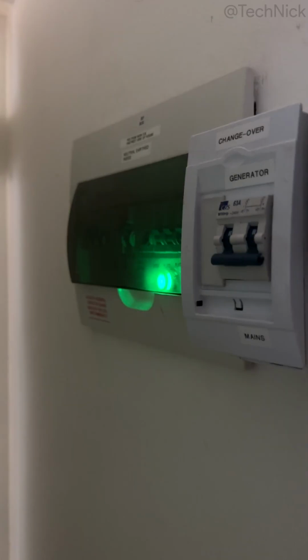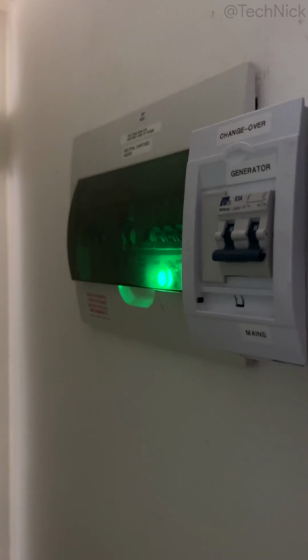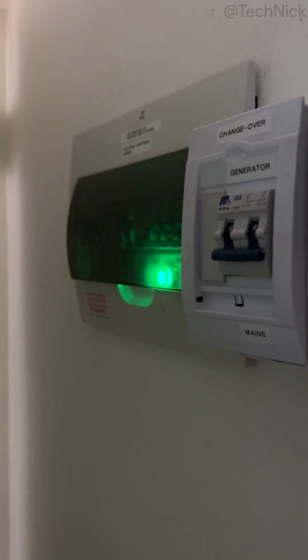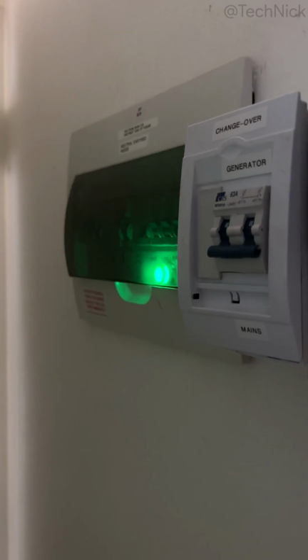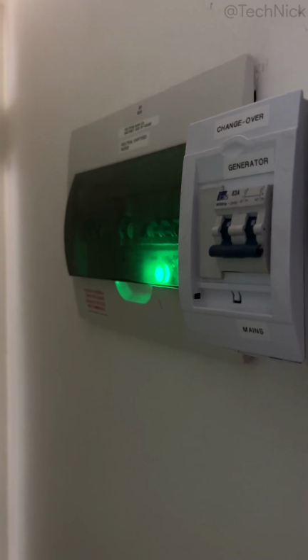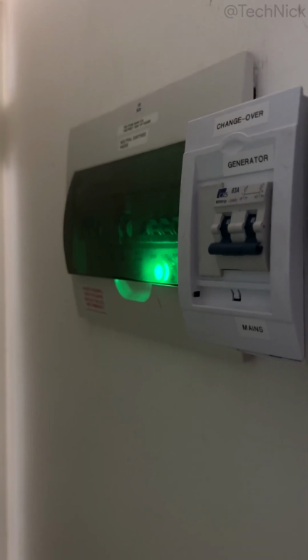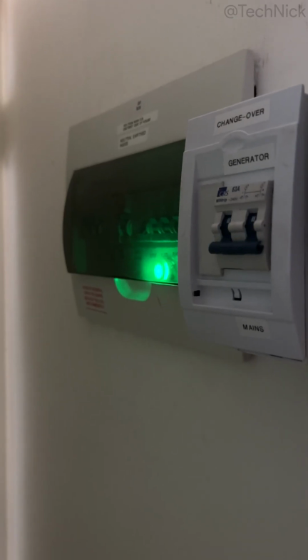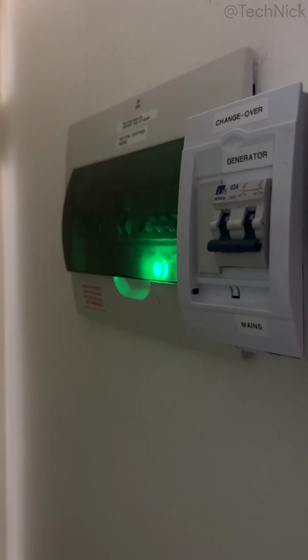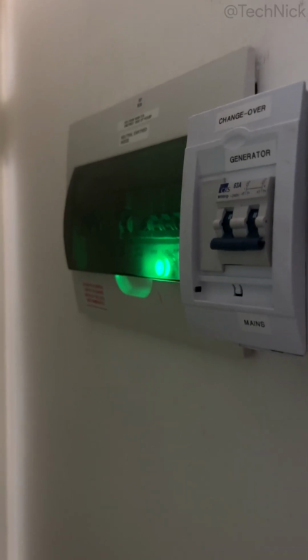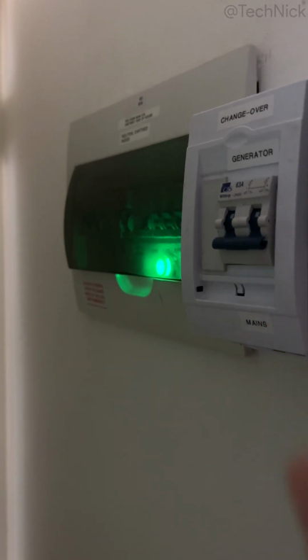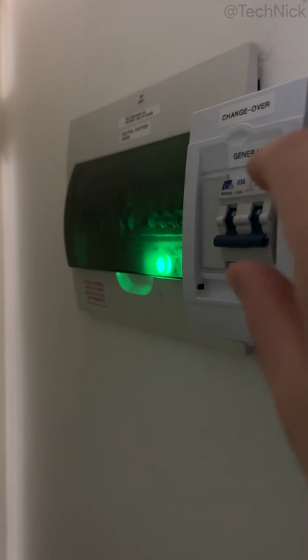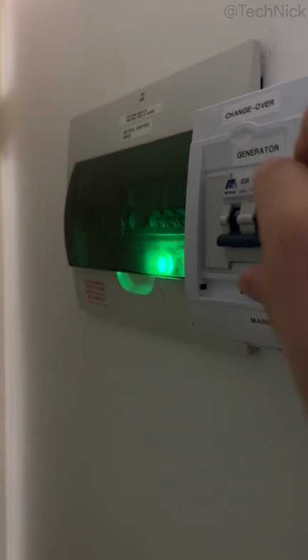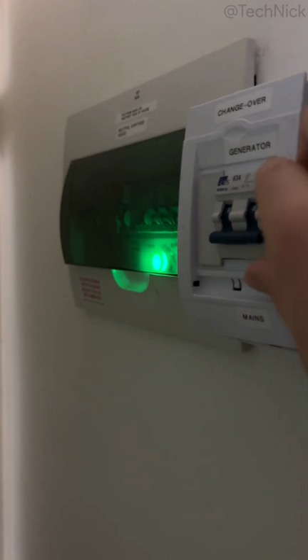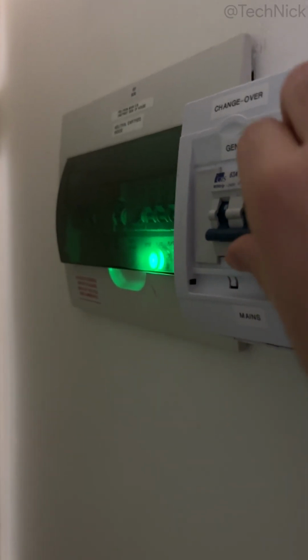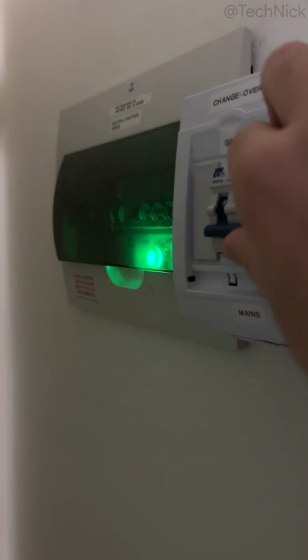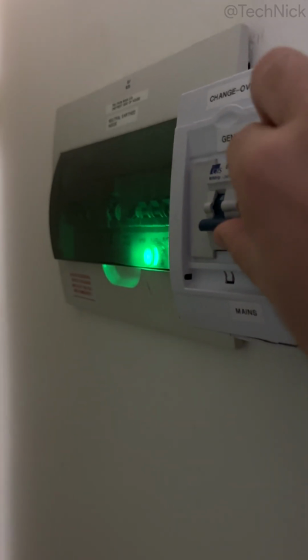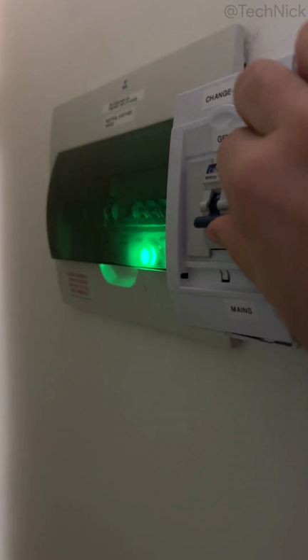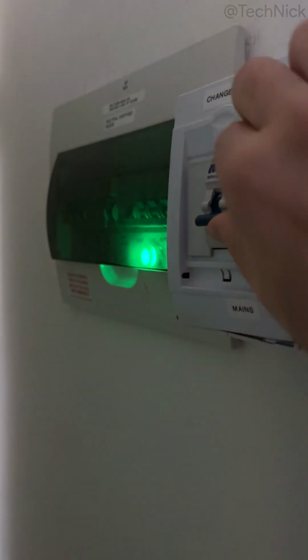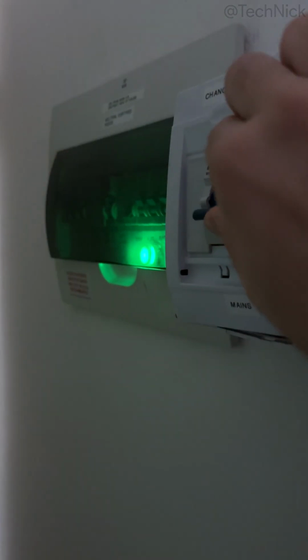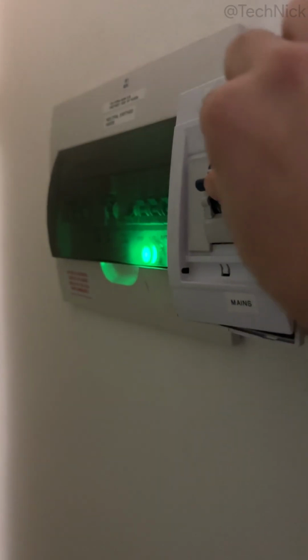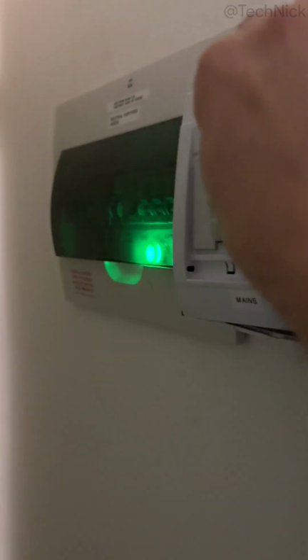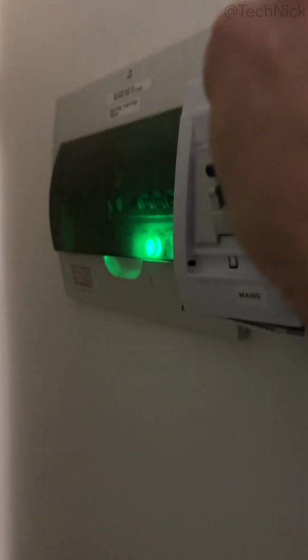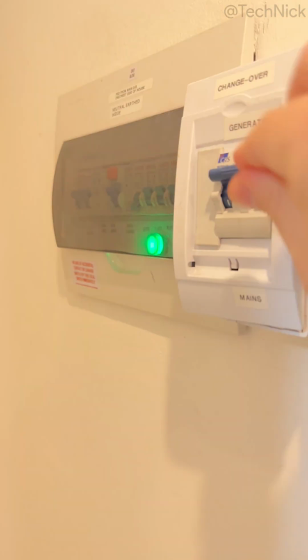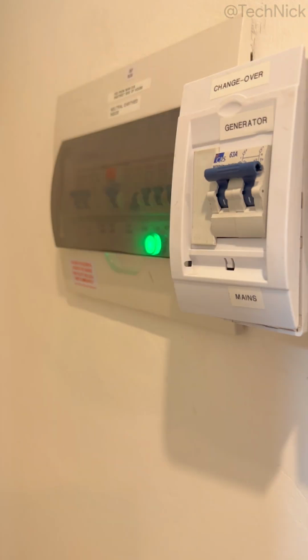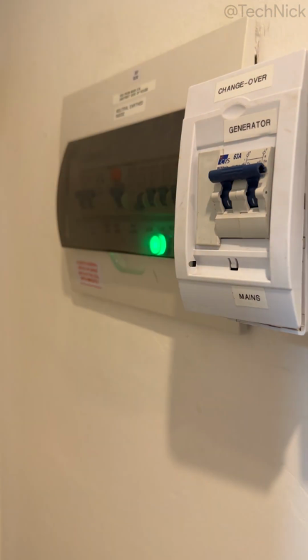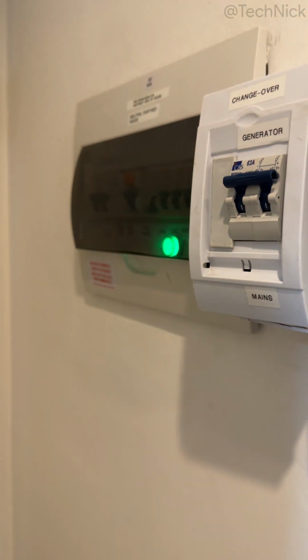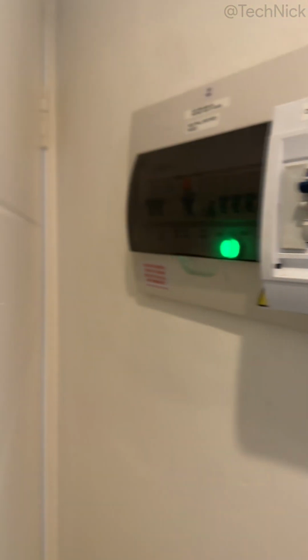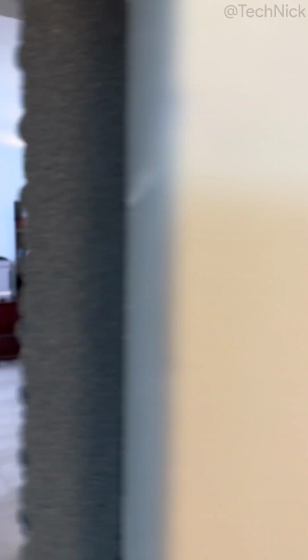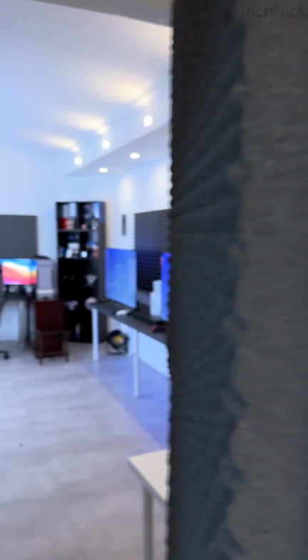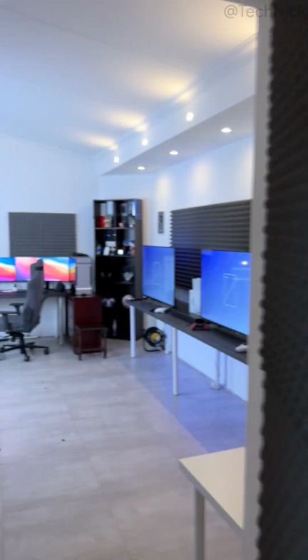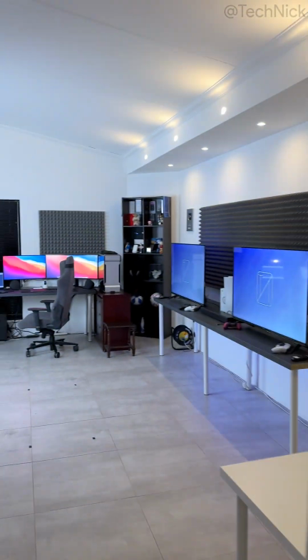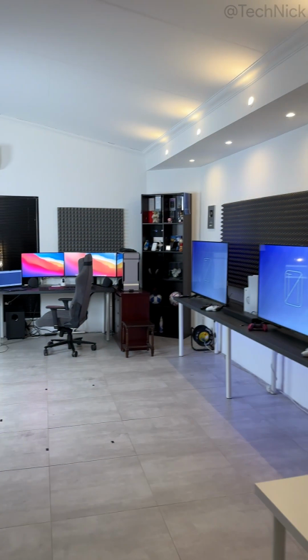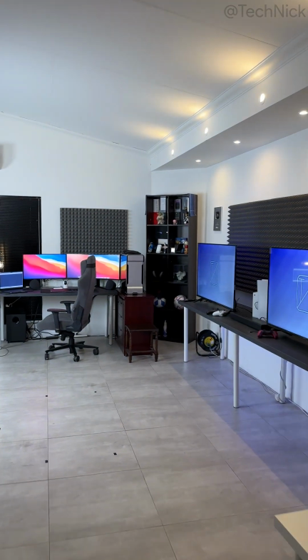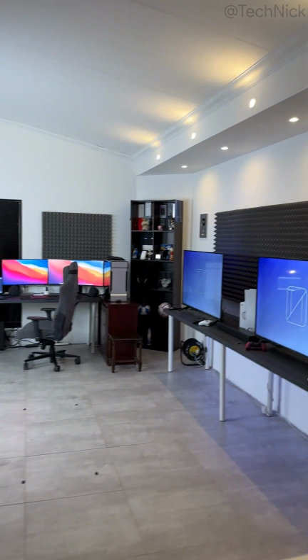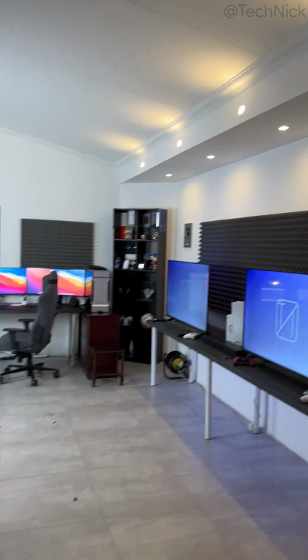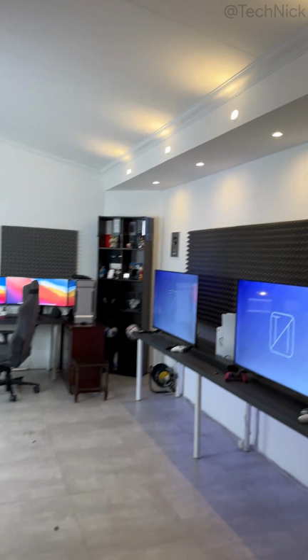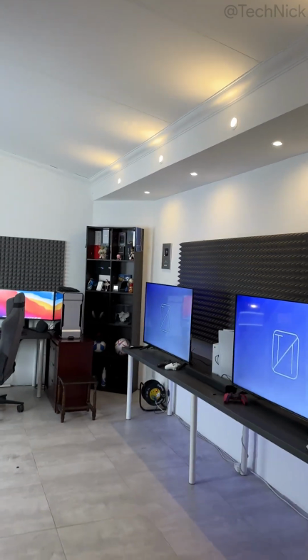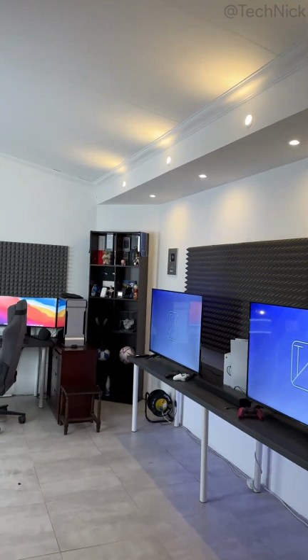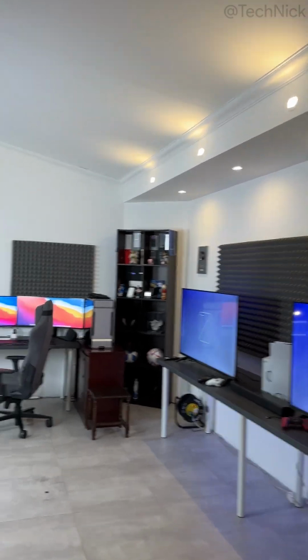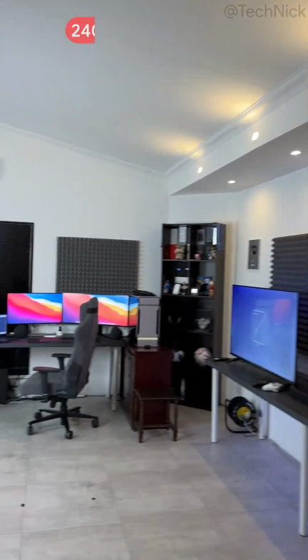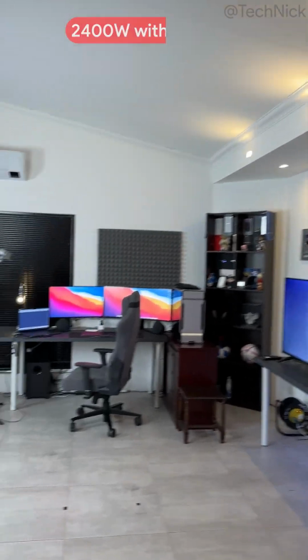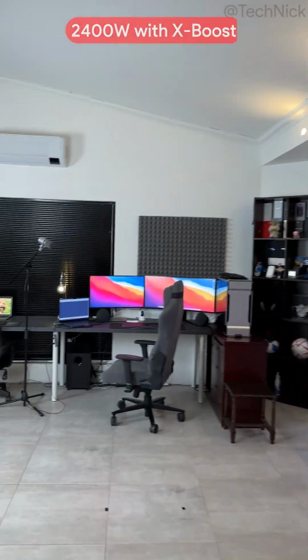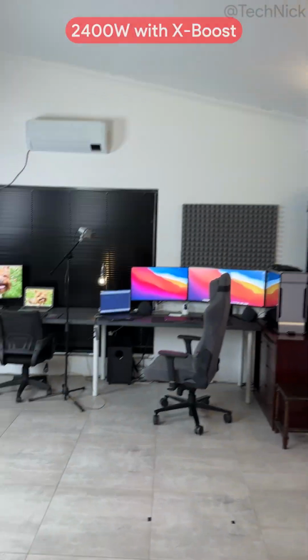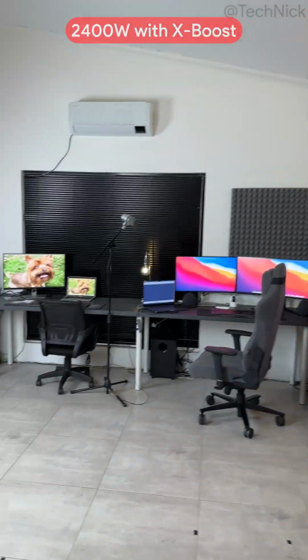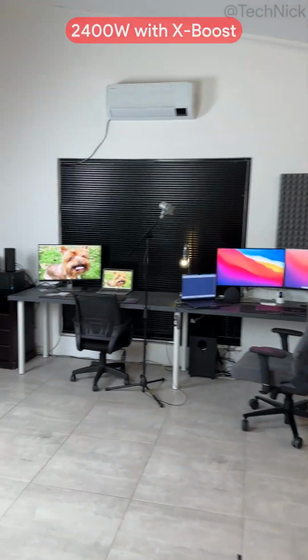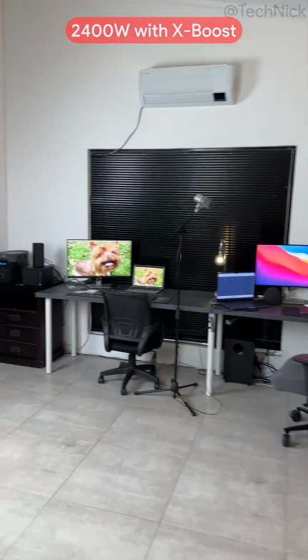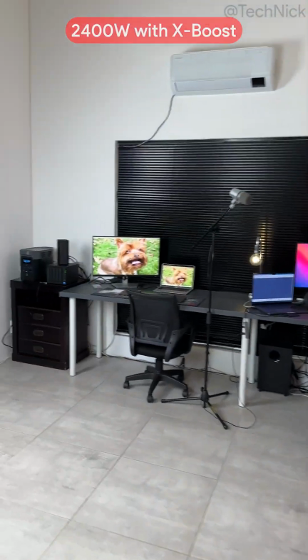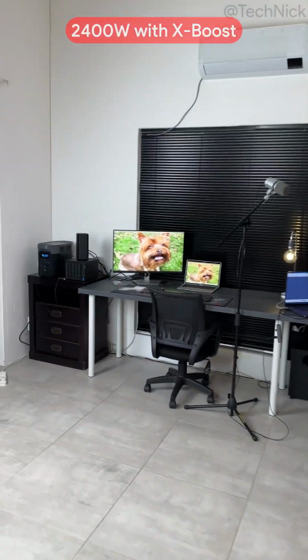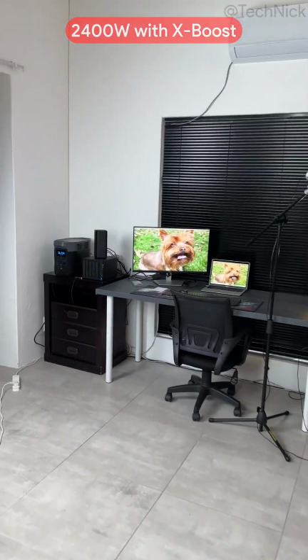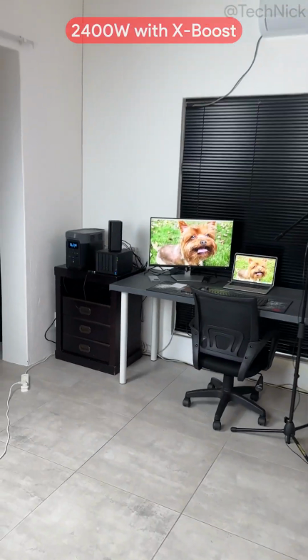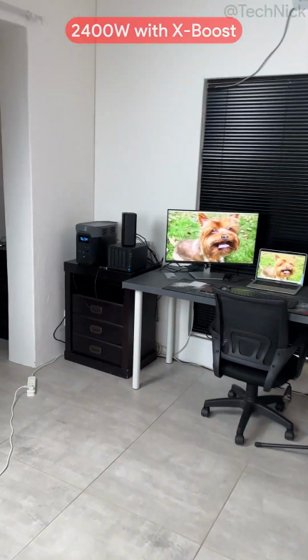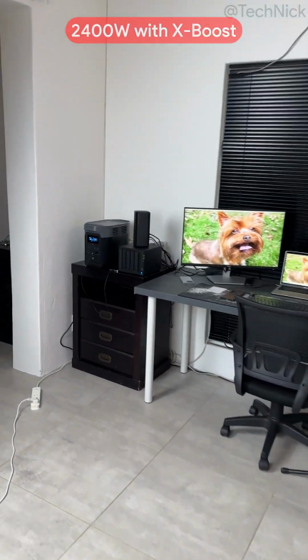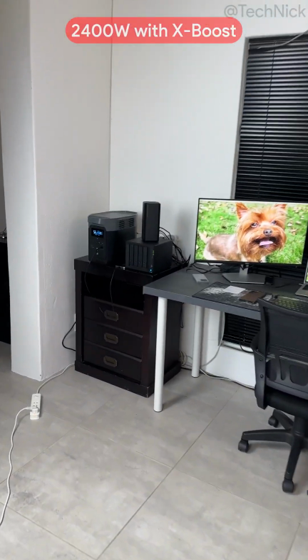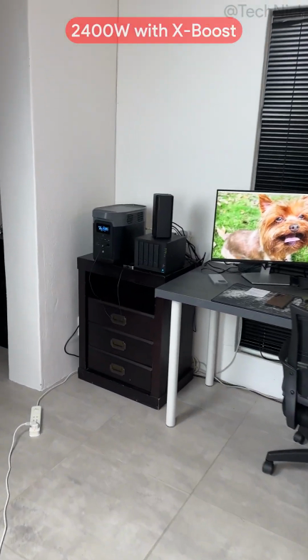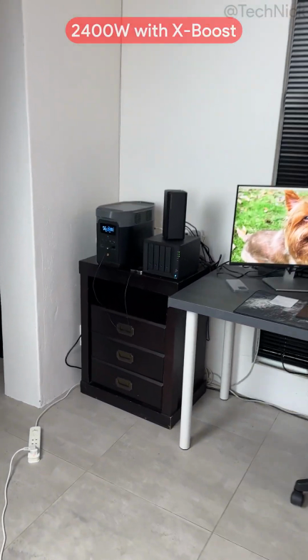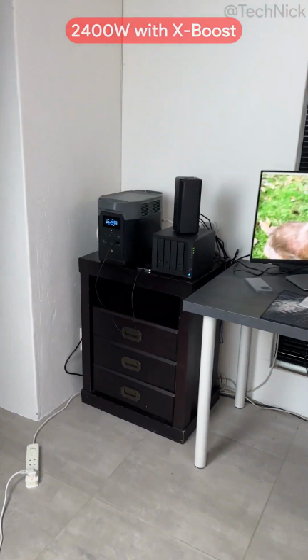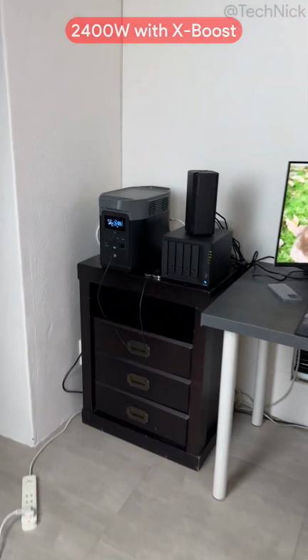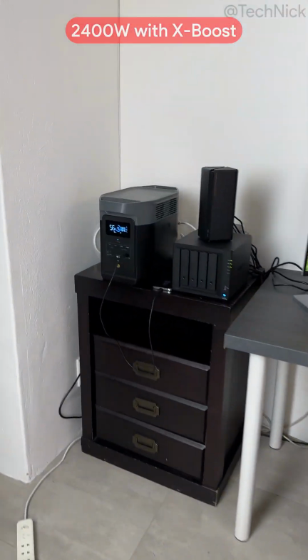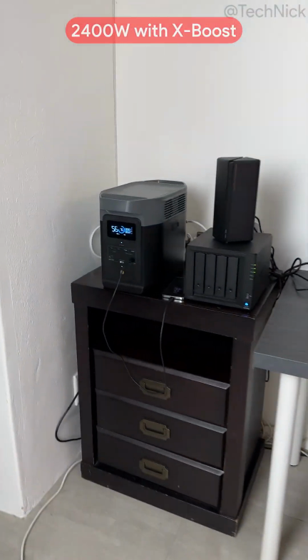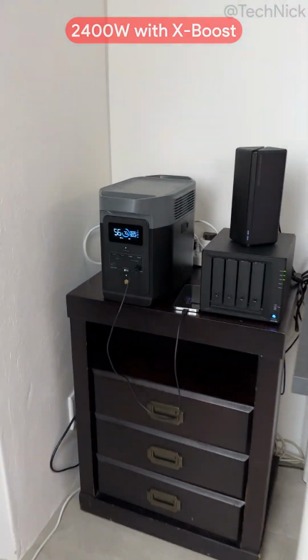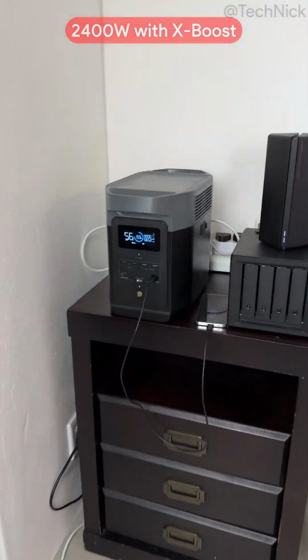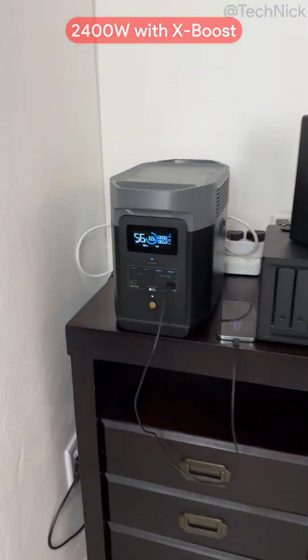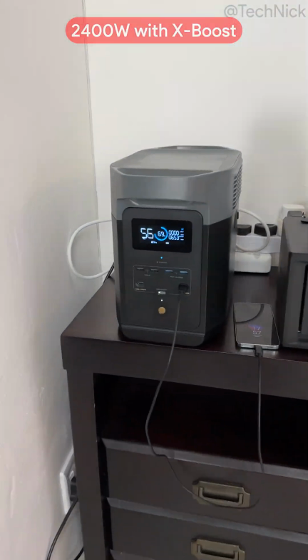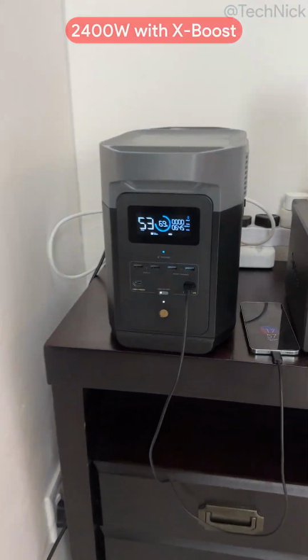And if you have a generator point, you can even power your entire building thanks to its X-Boost output of up to 2400W.